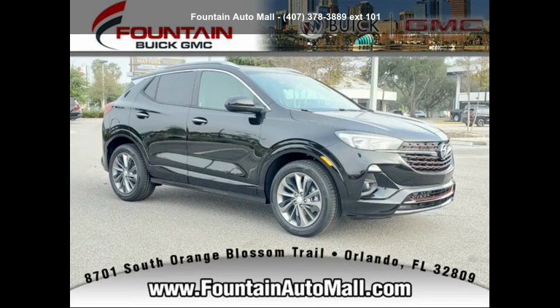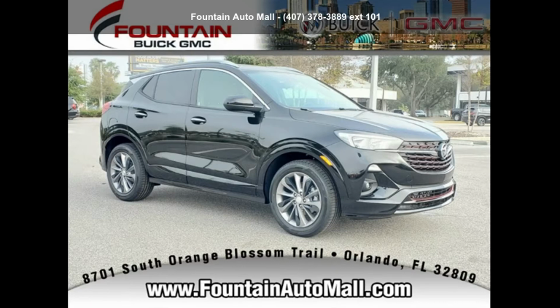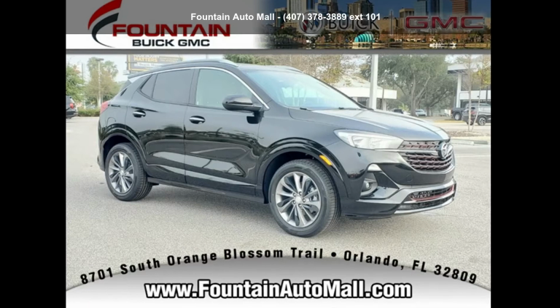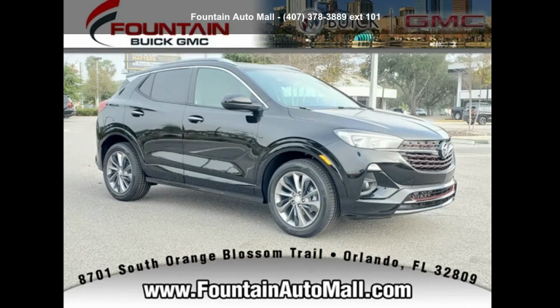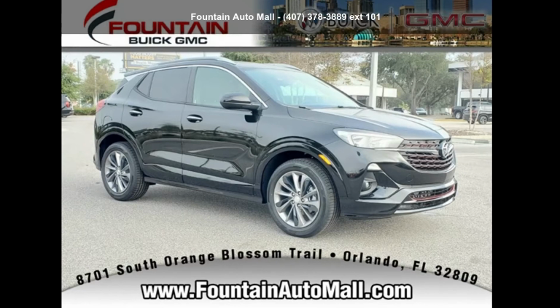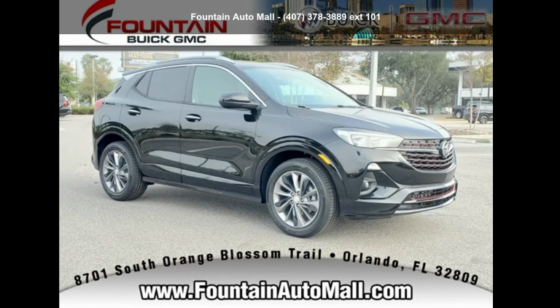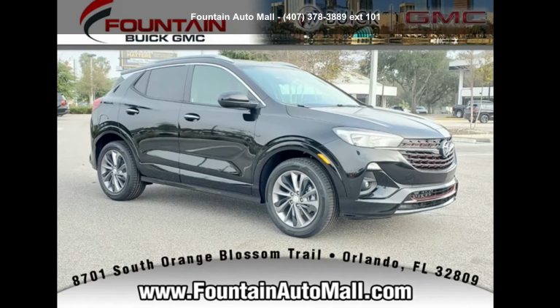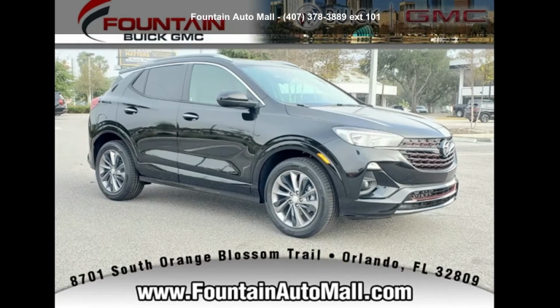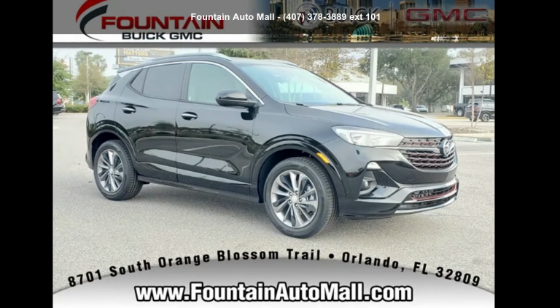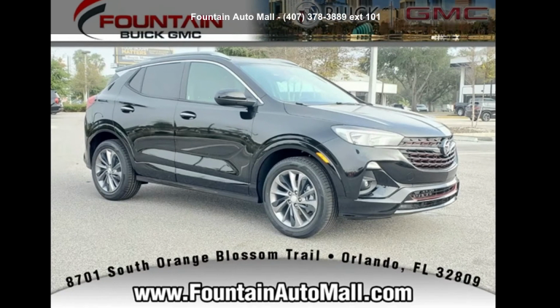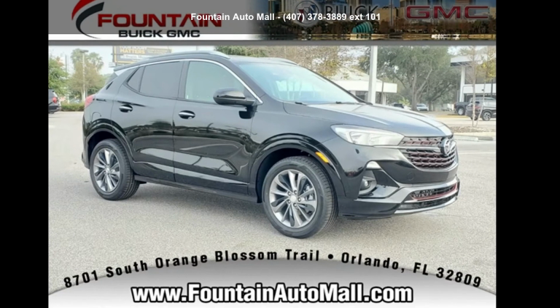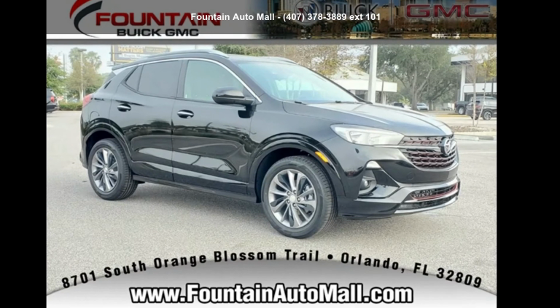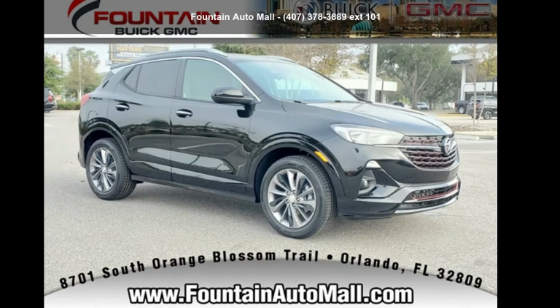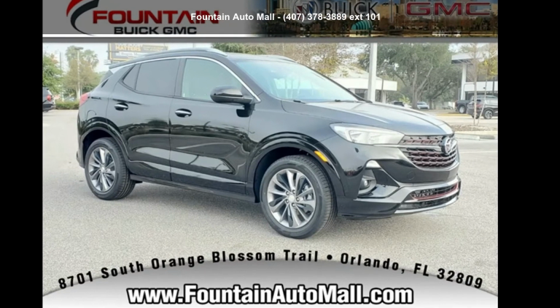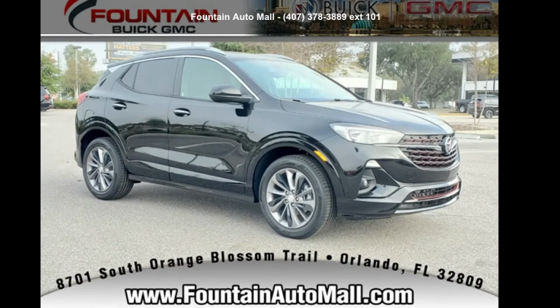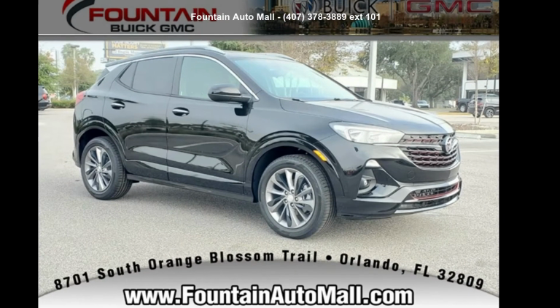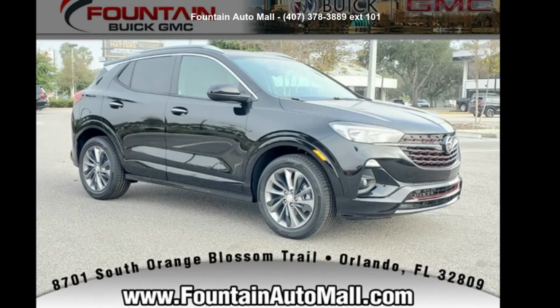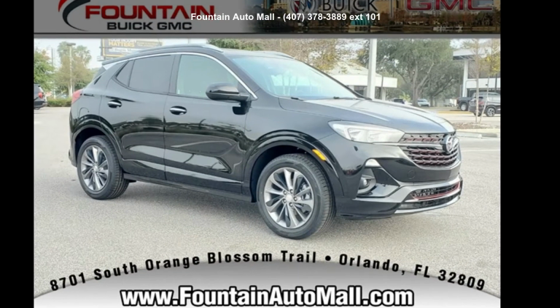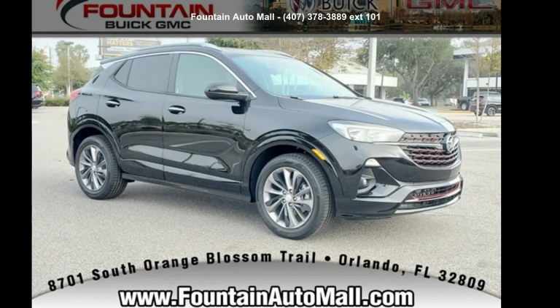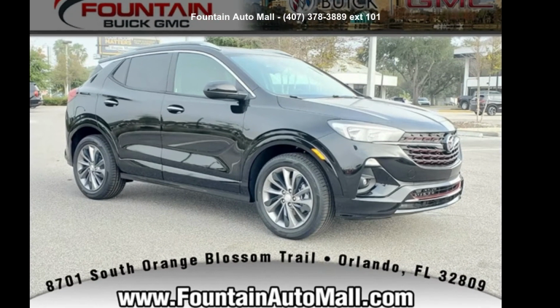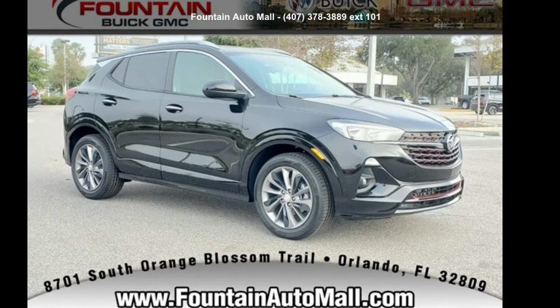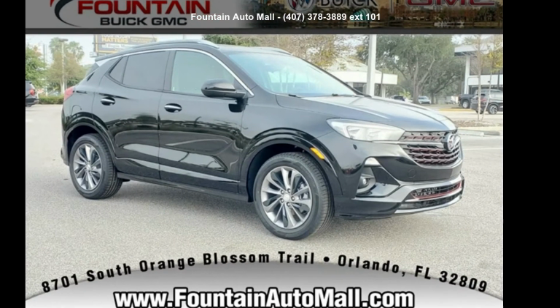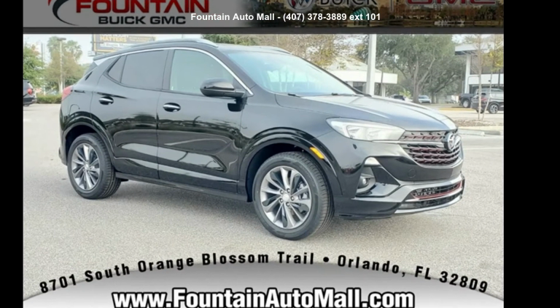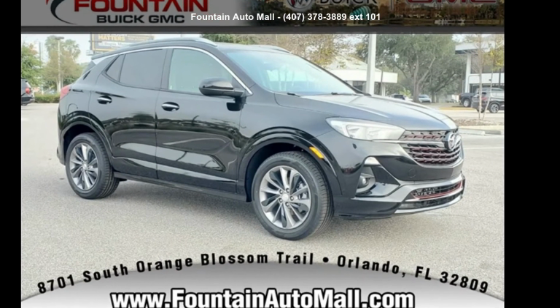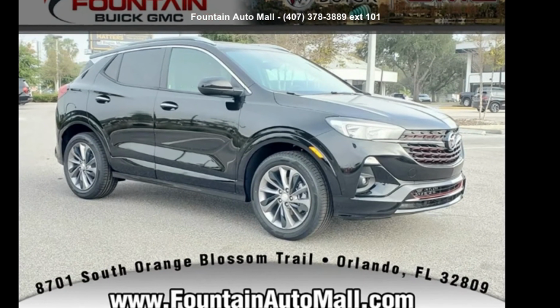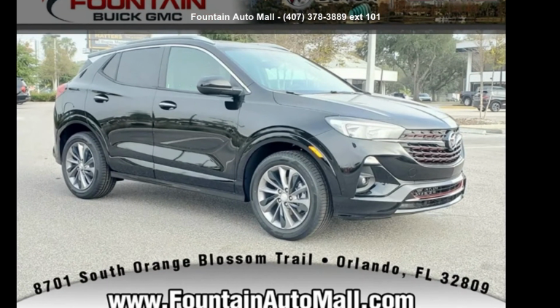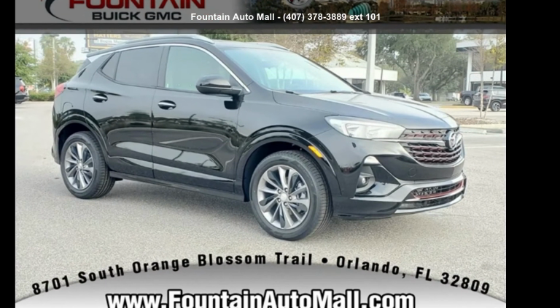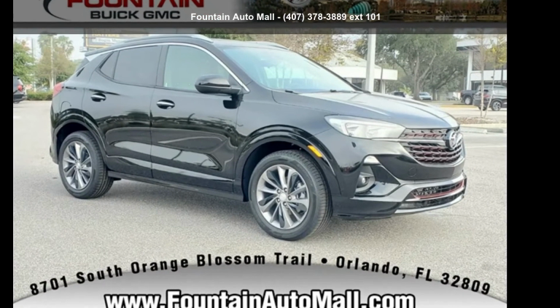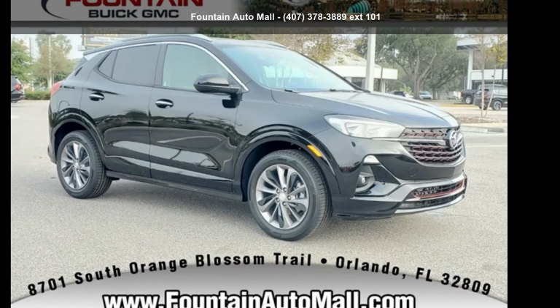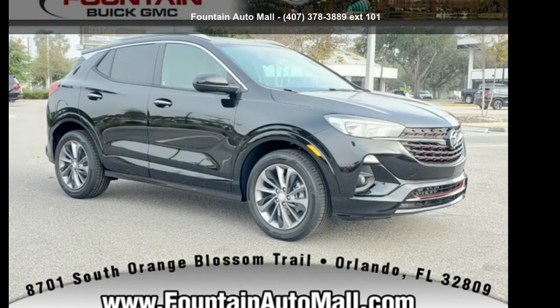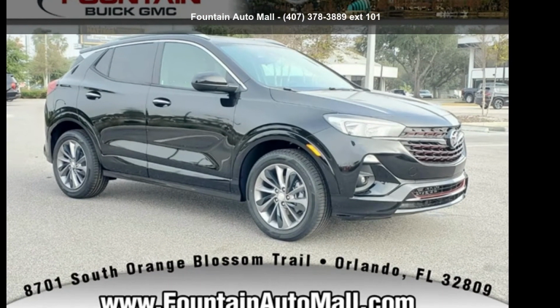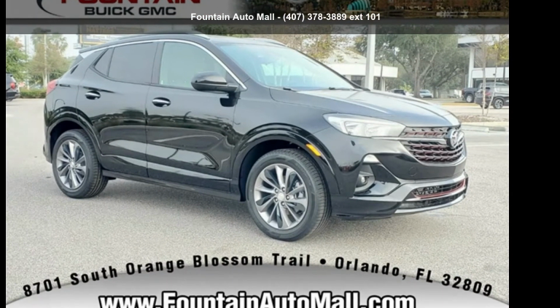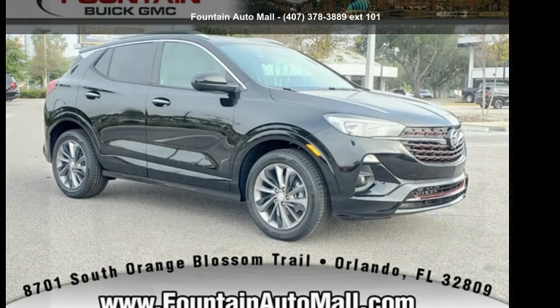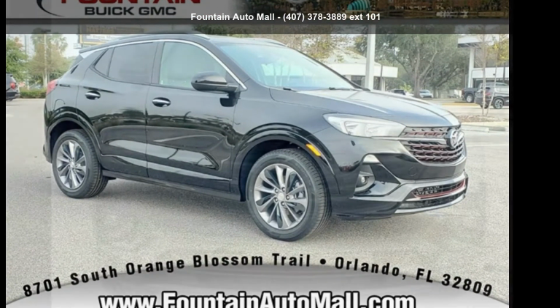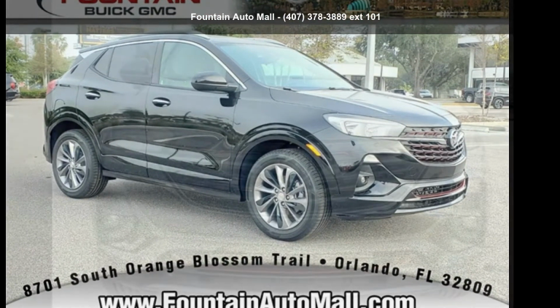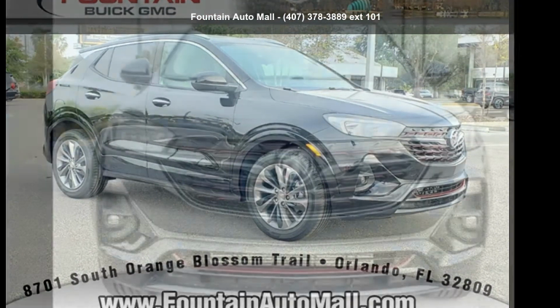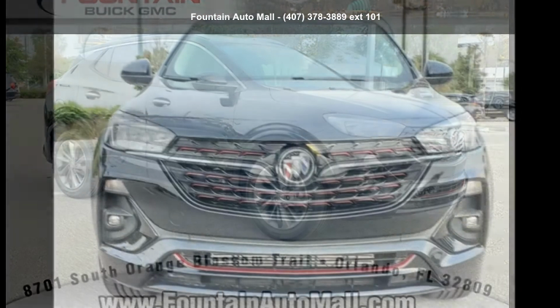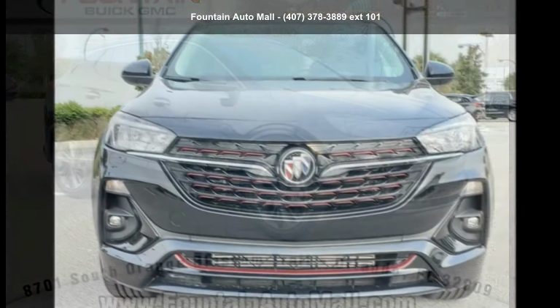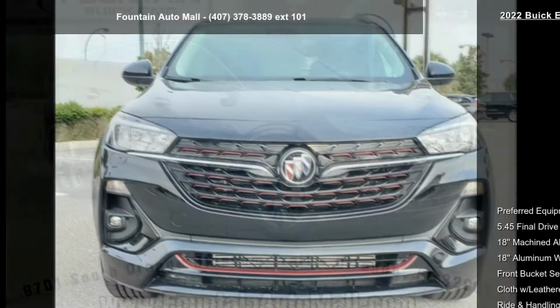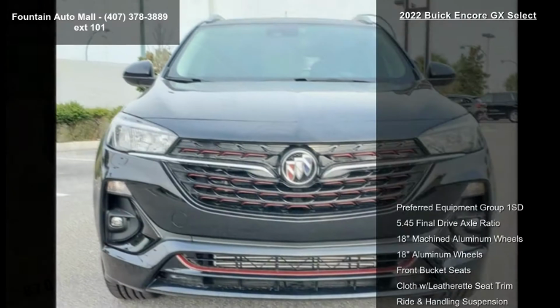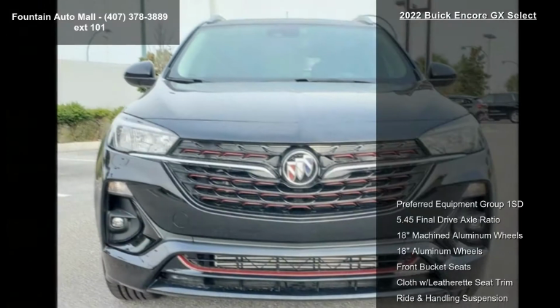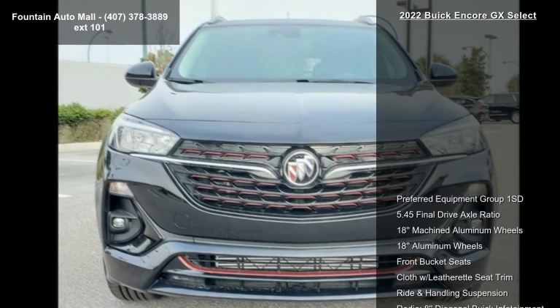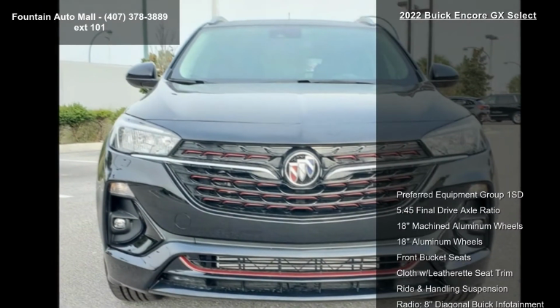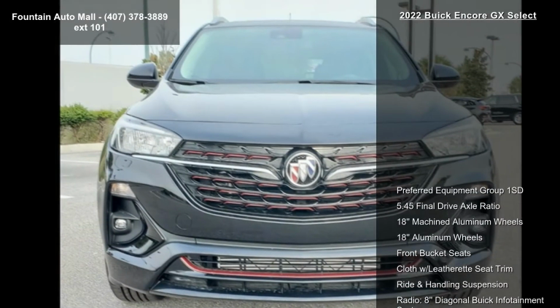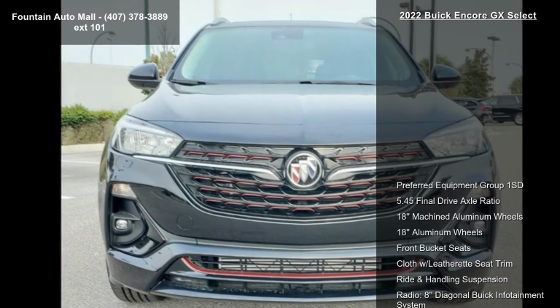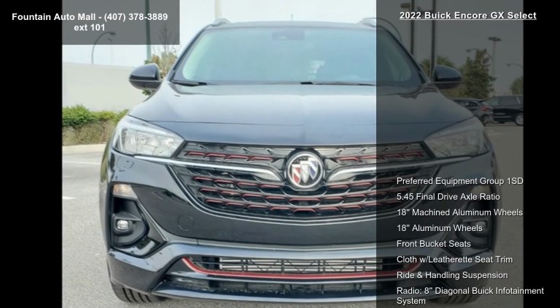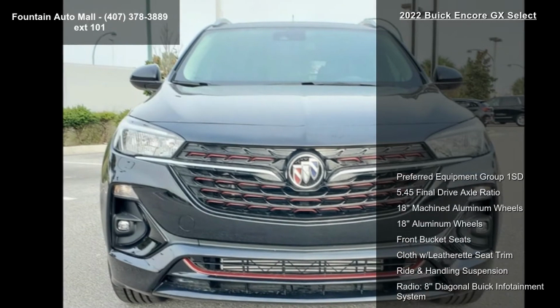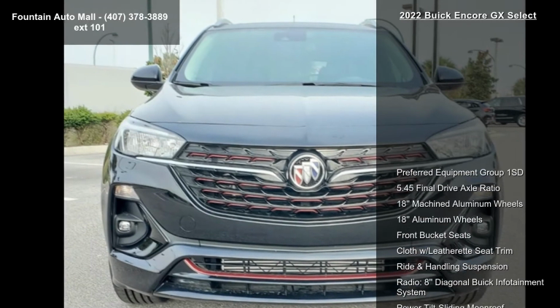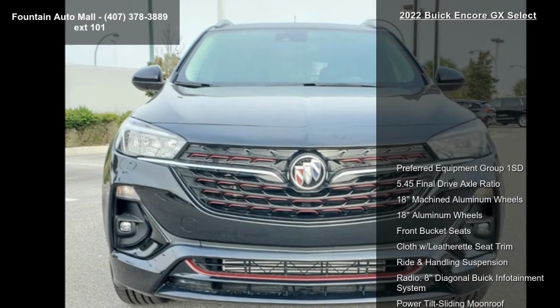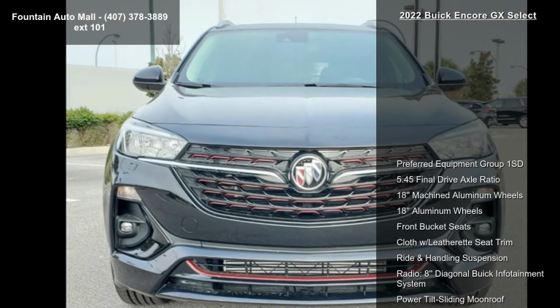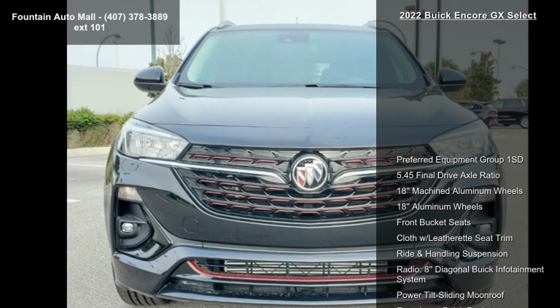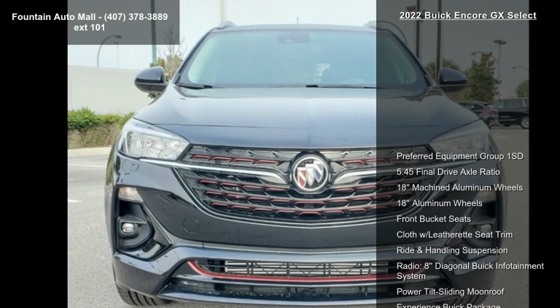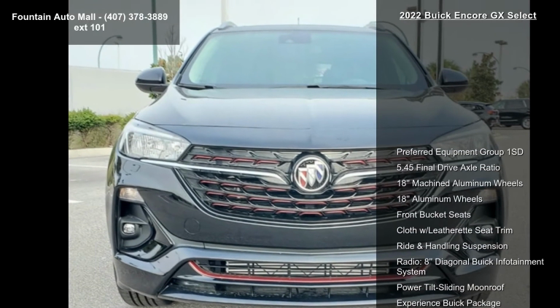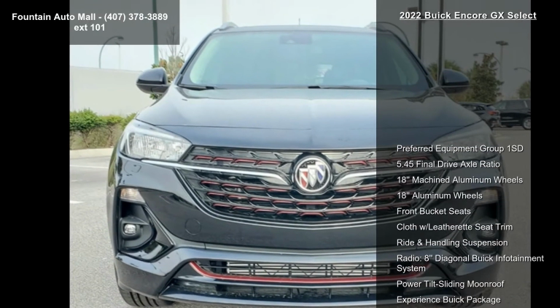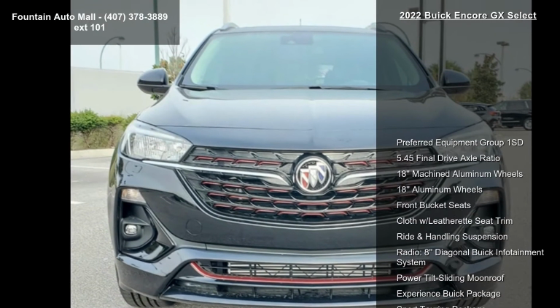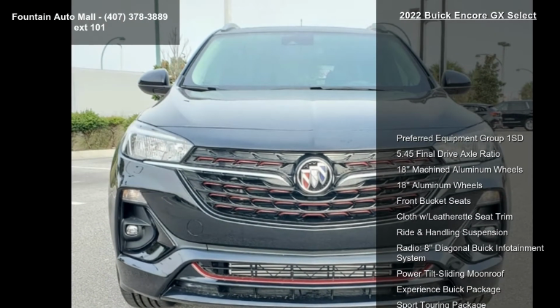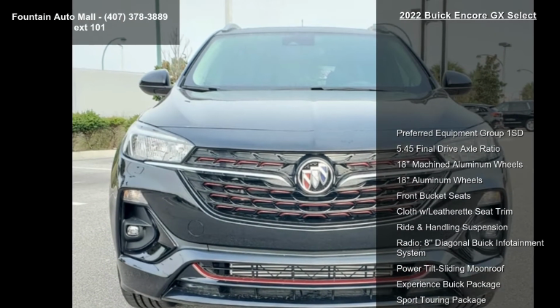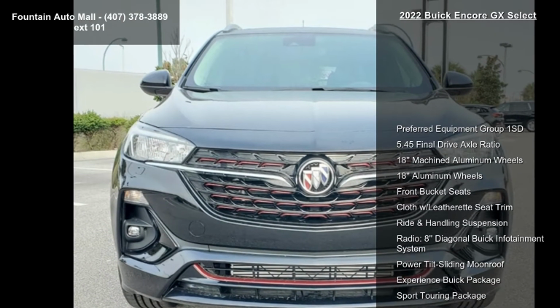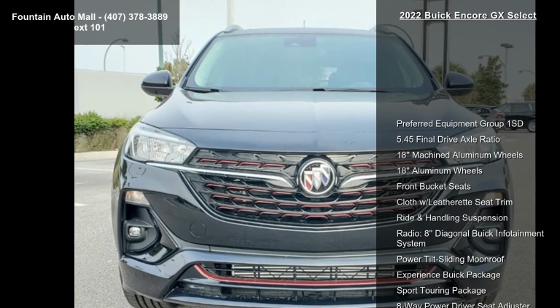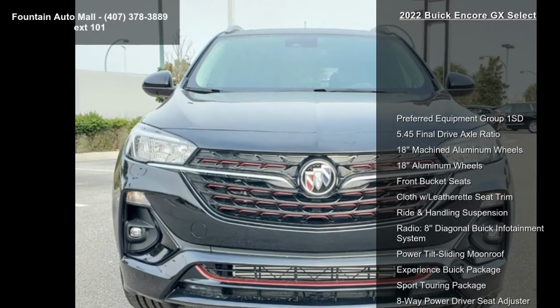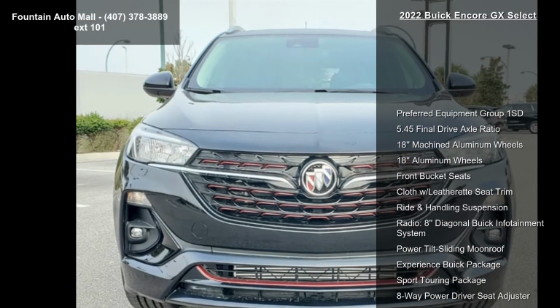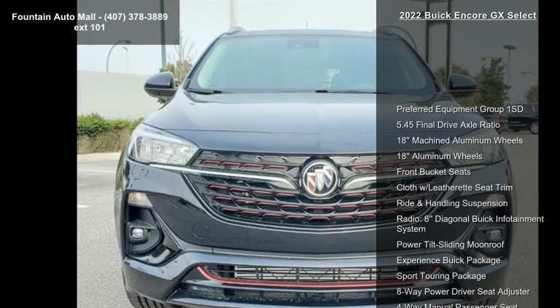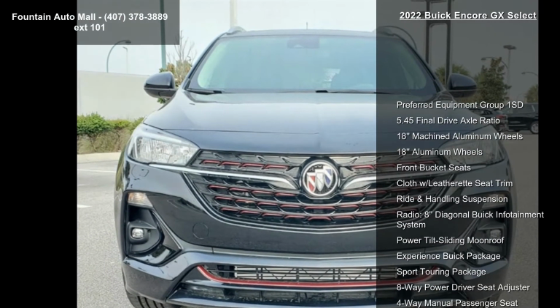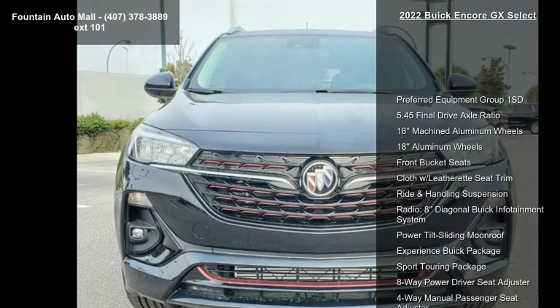Check out this Buick 2022 Encore GX Select. If you are looking for a first-rate auto, this one could be yours today.